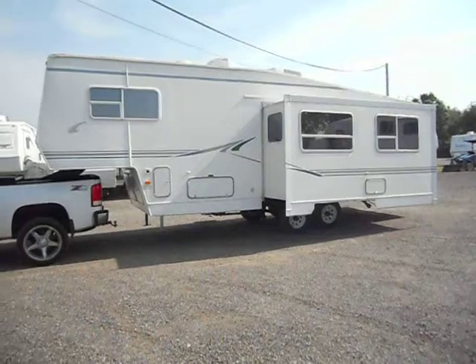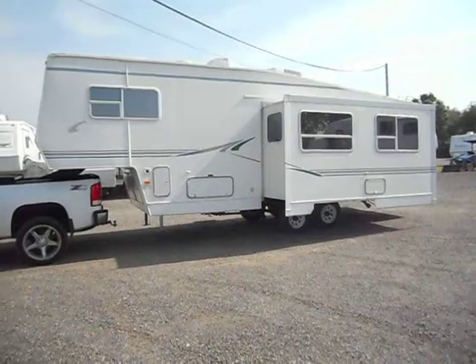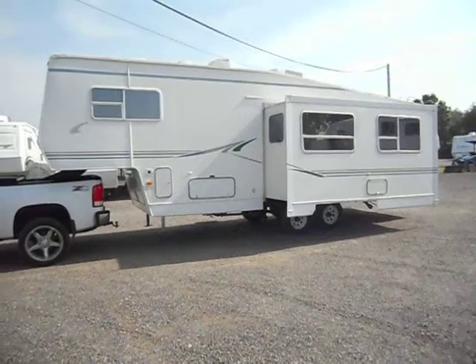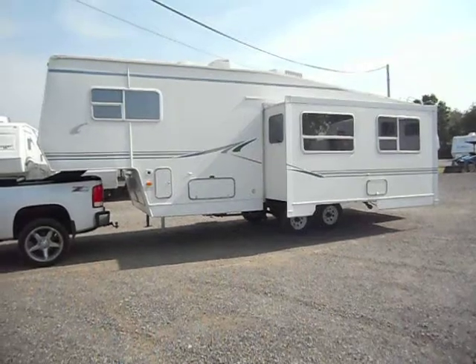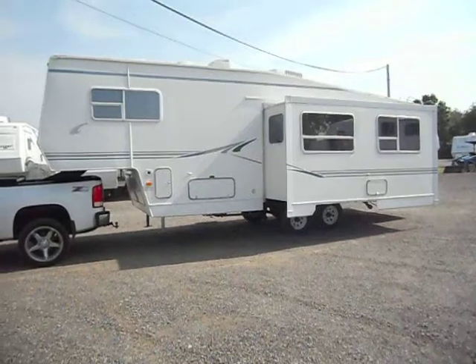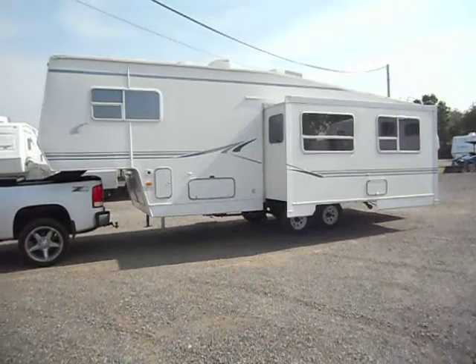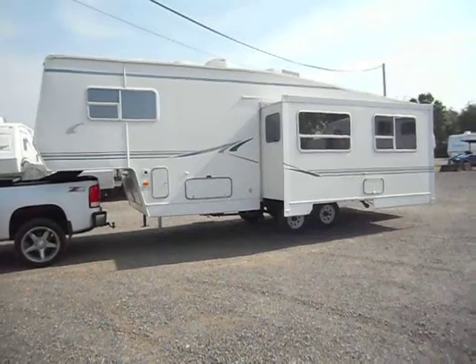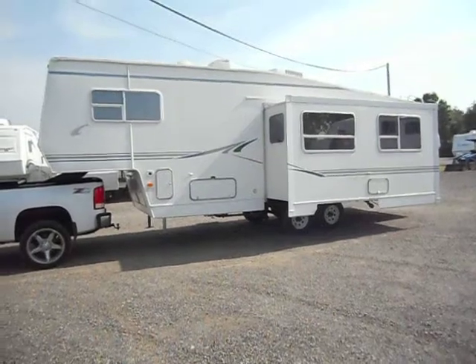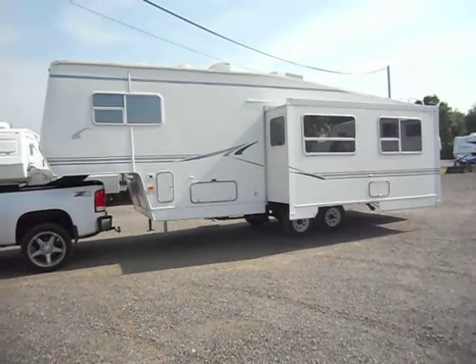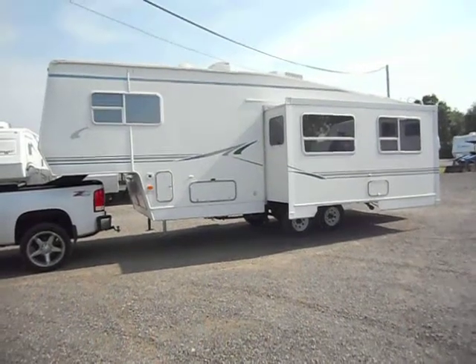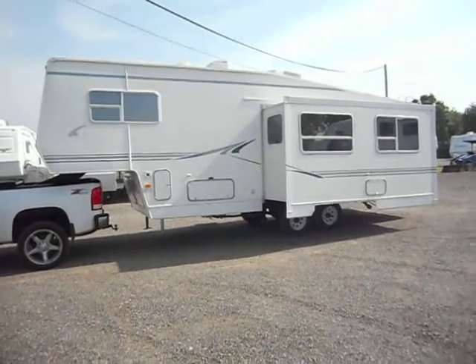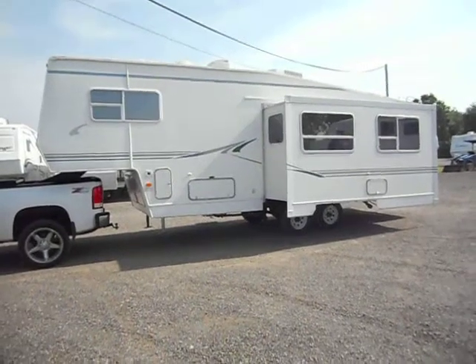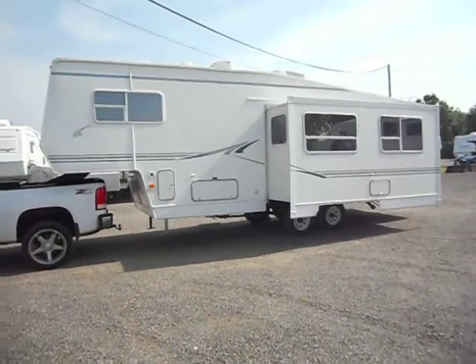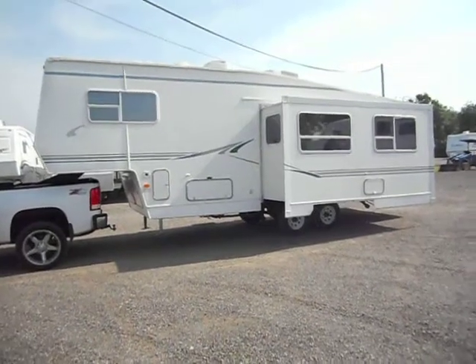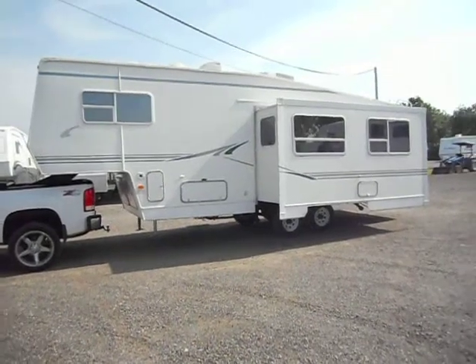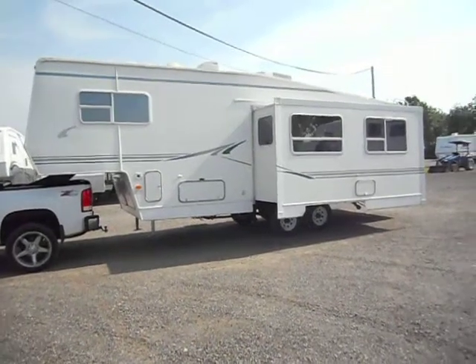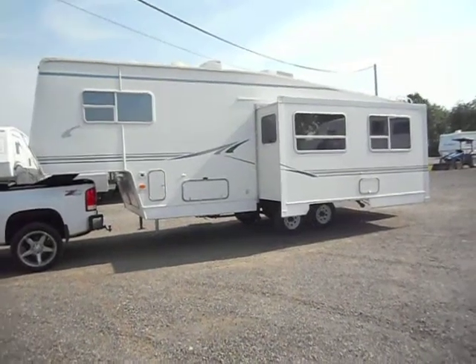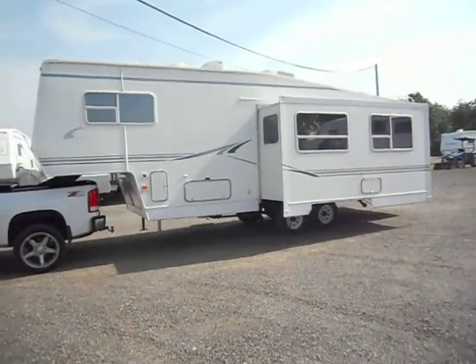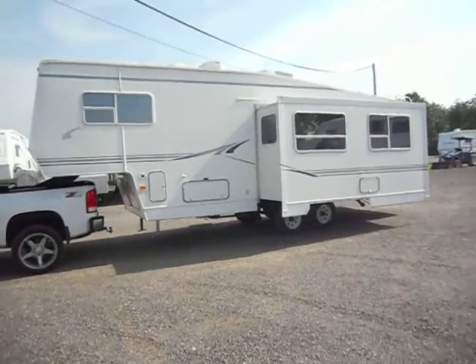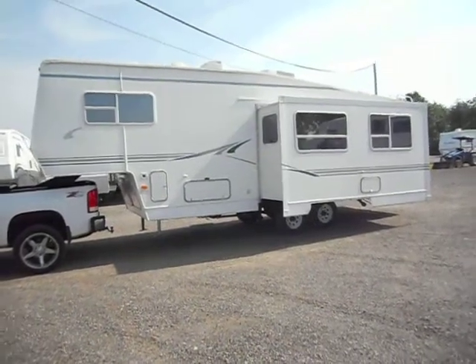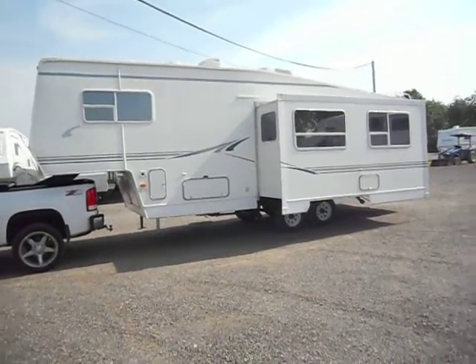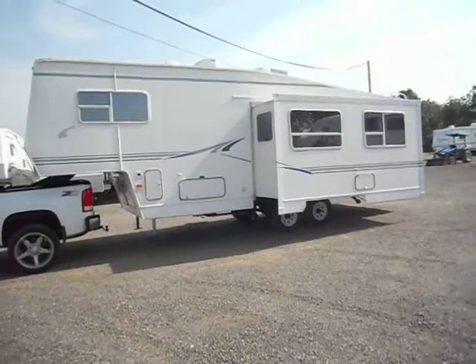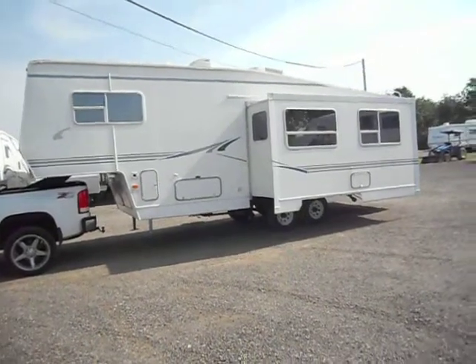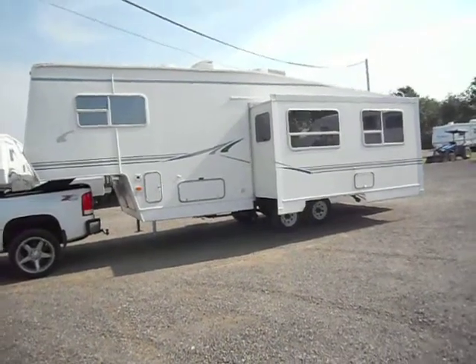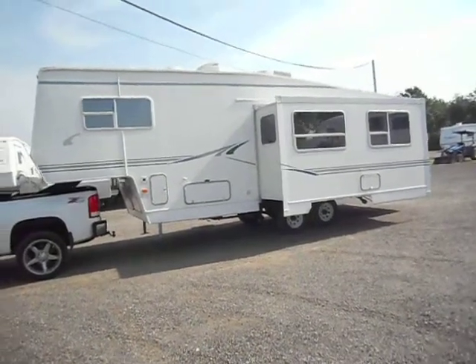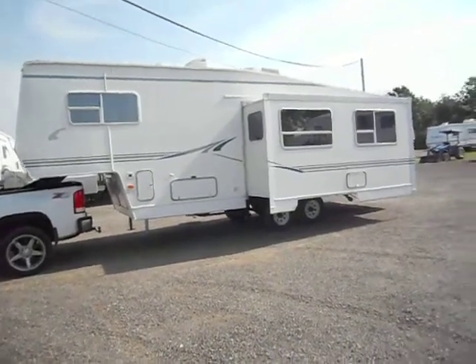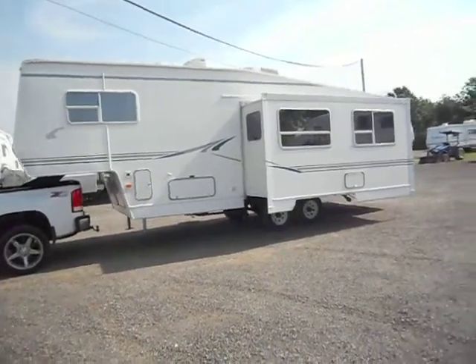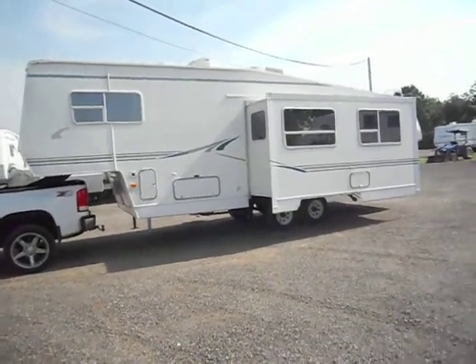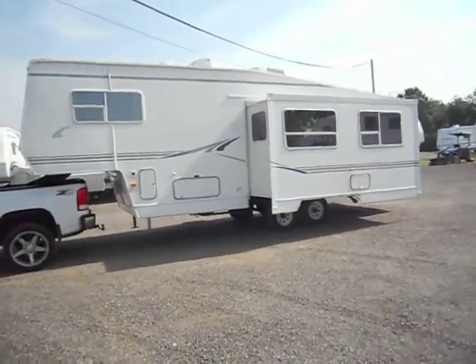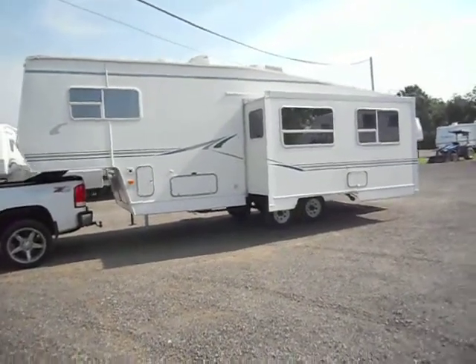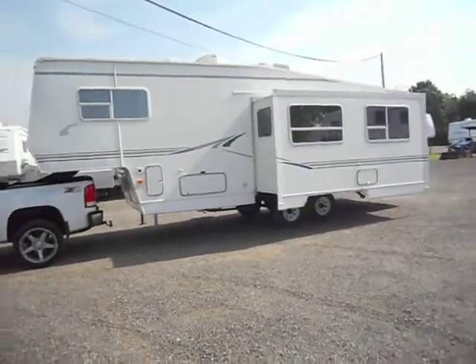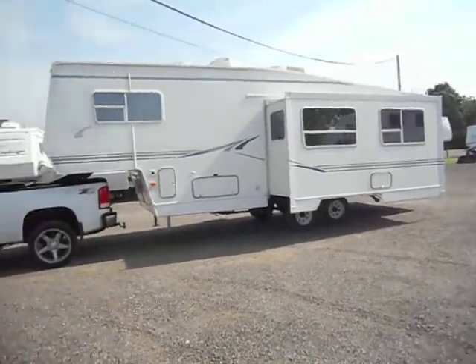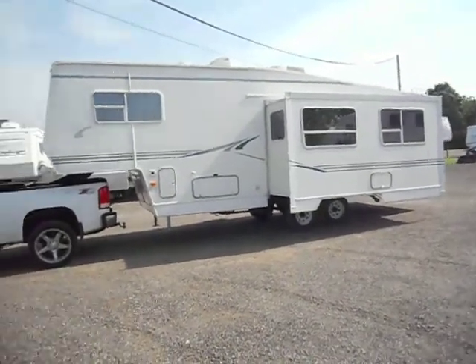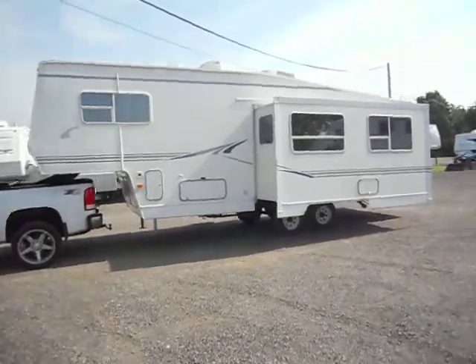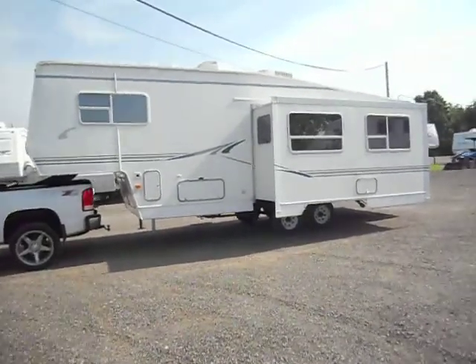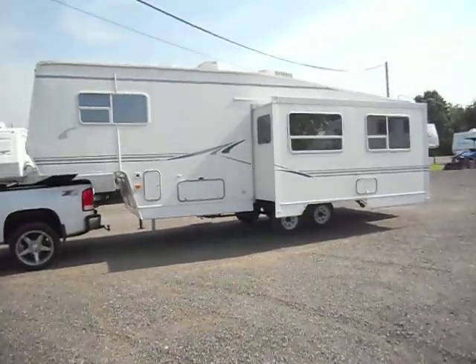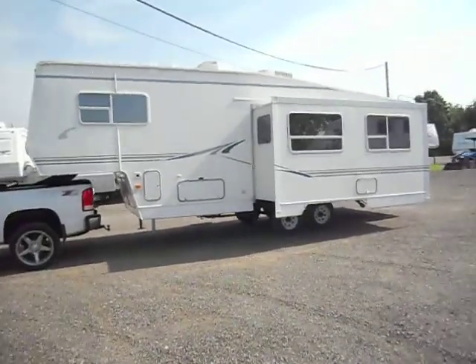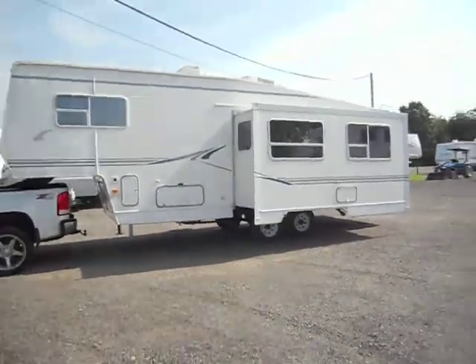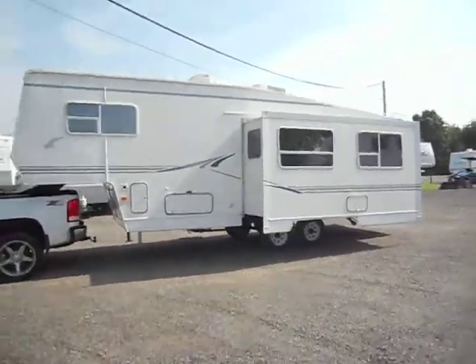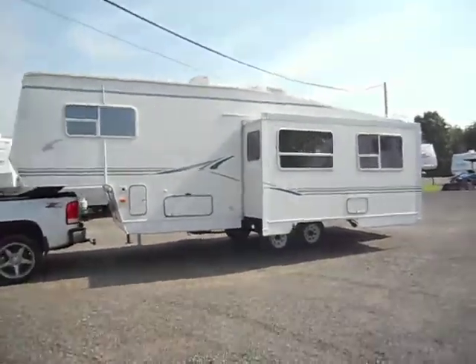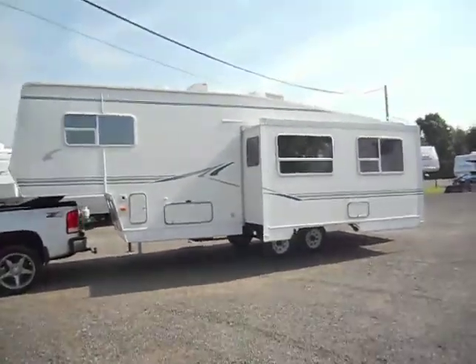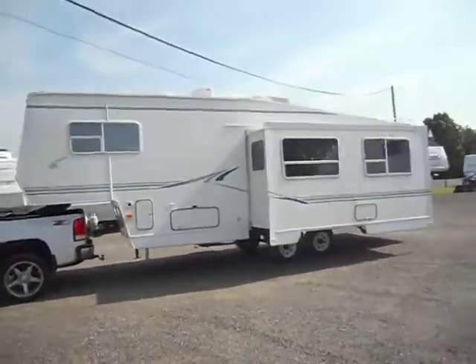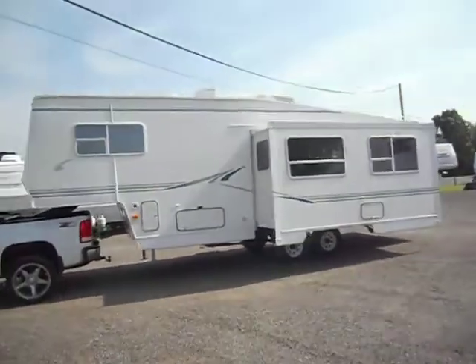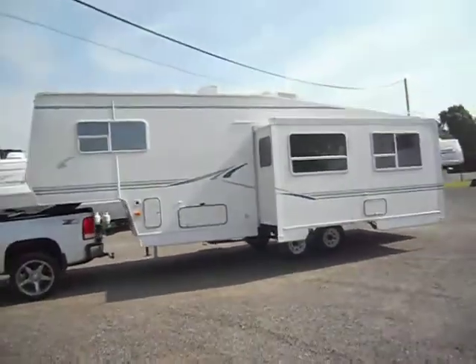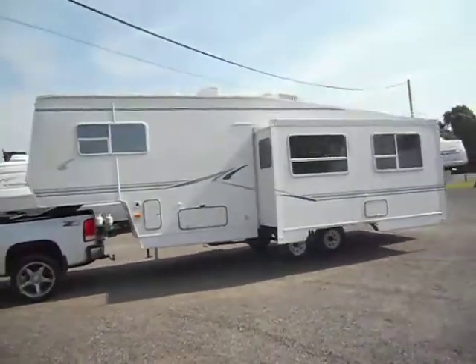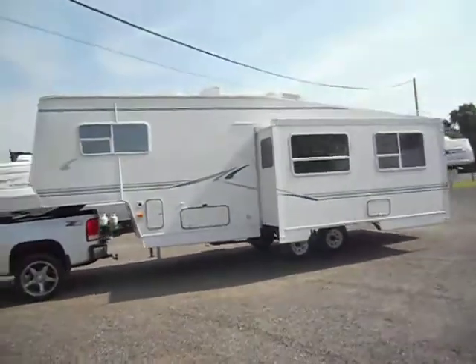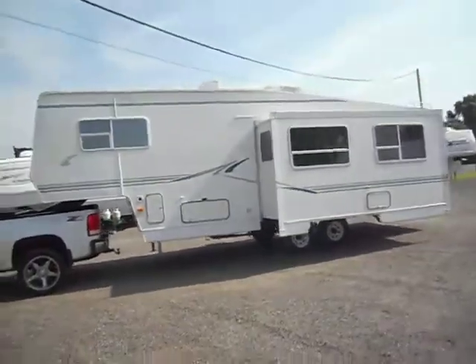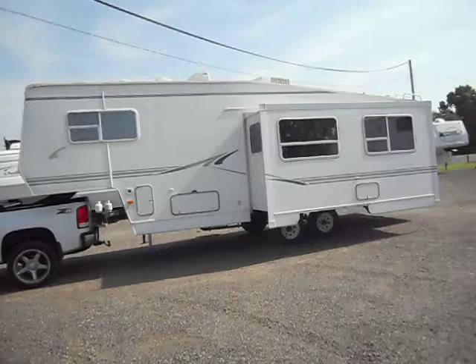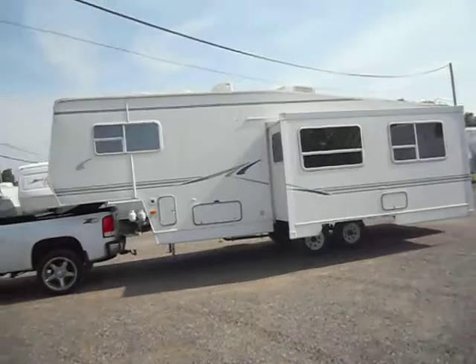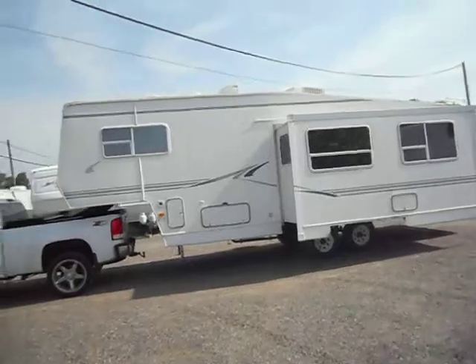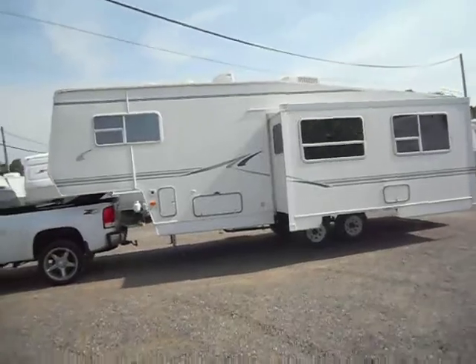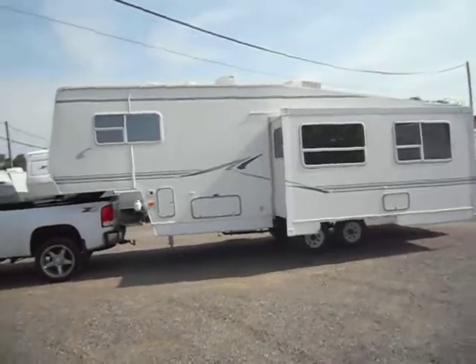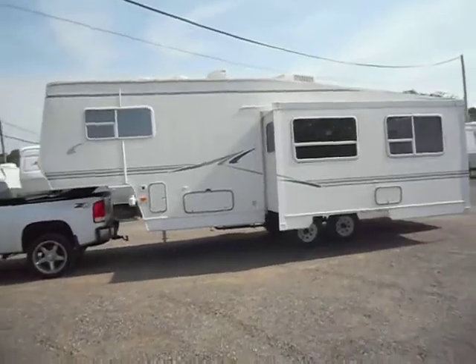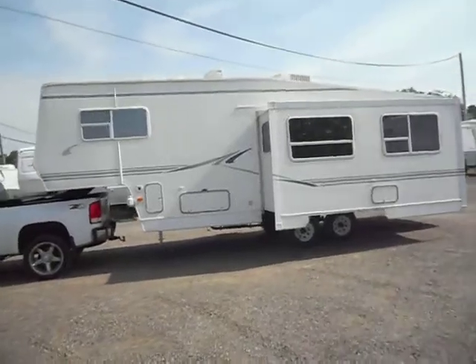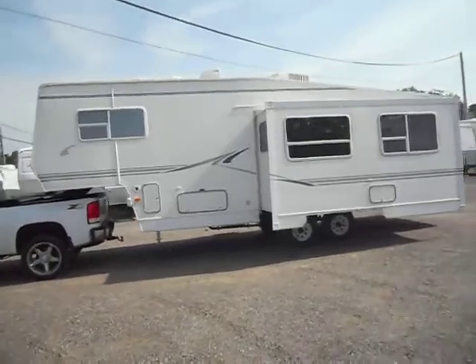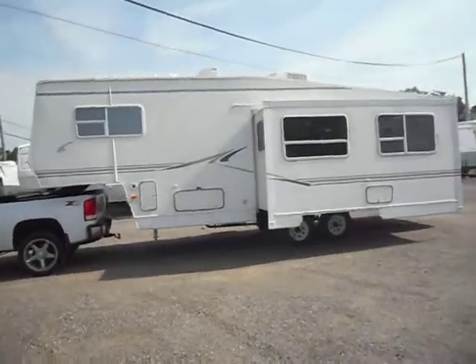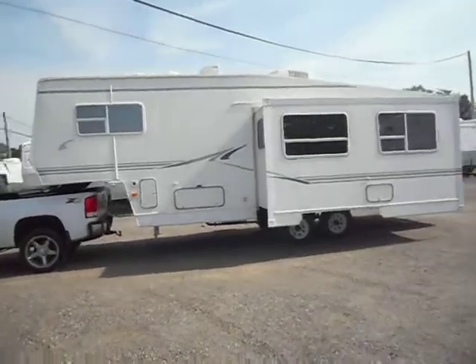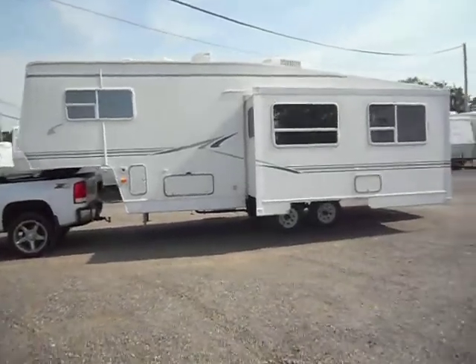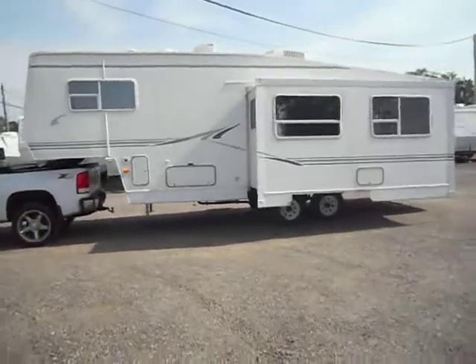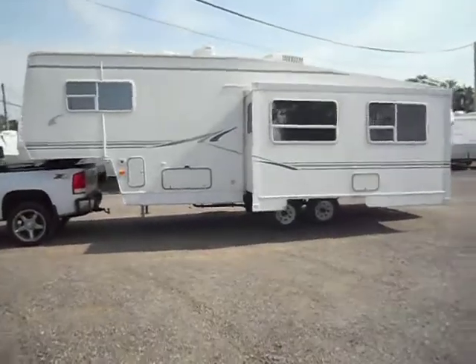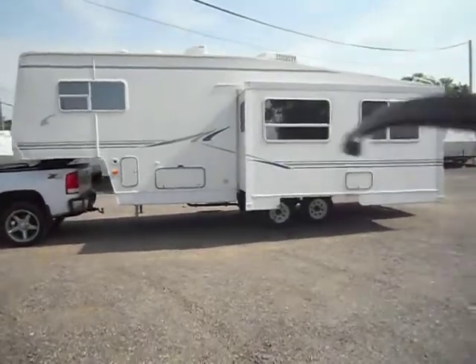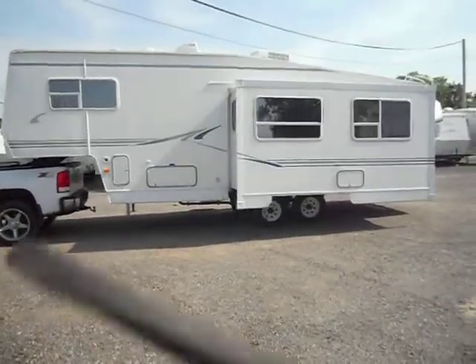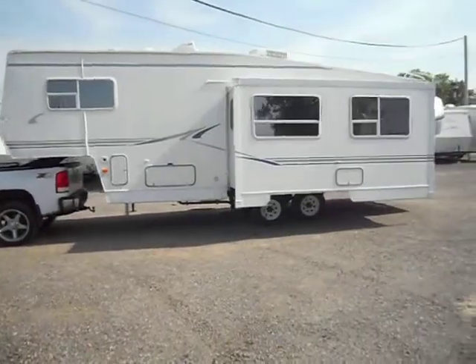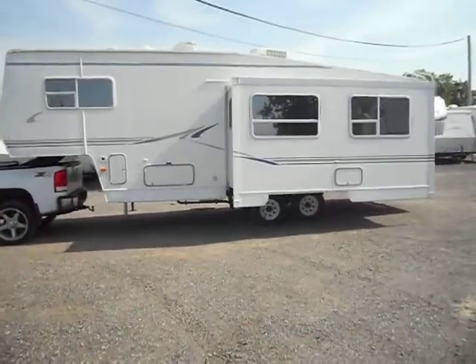Welcome to 4Zs RVs. Today what we have for sale is a 2001 Dutchman Classic 27RK.